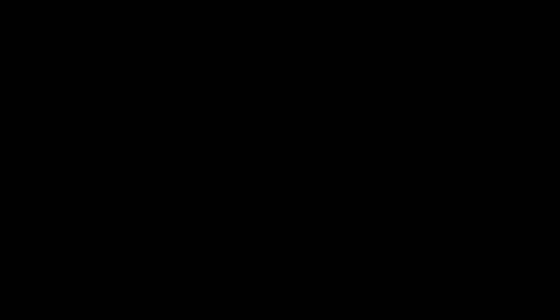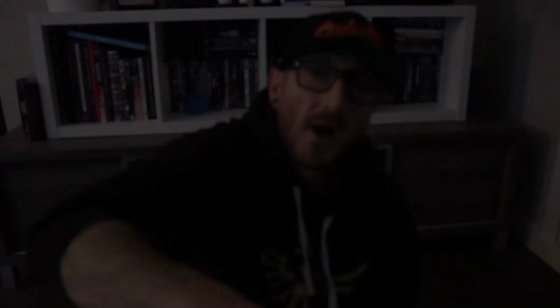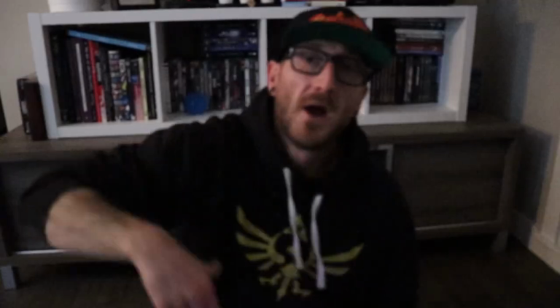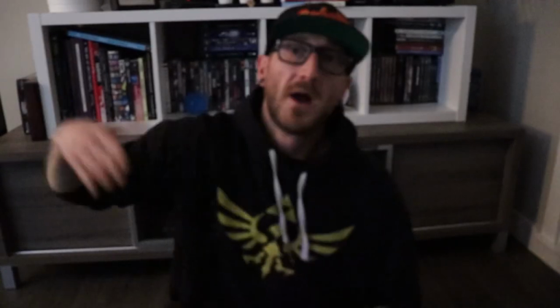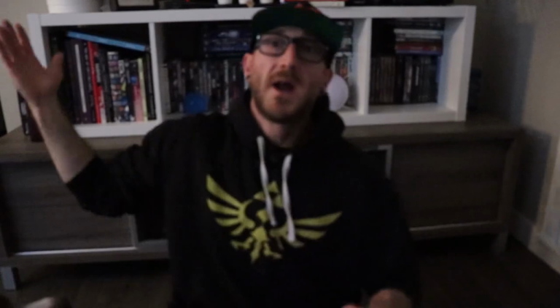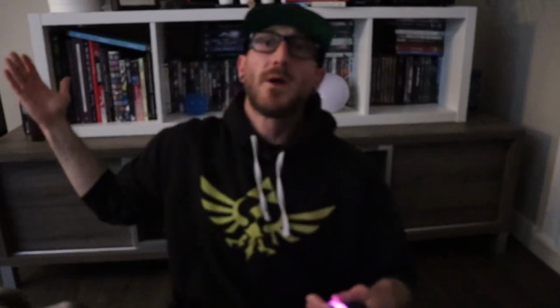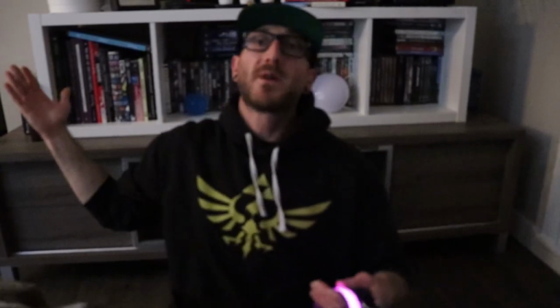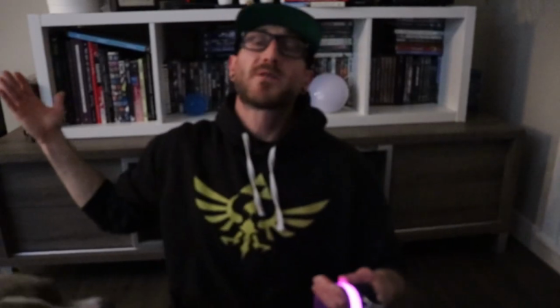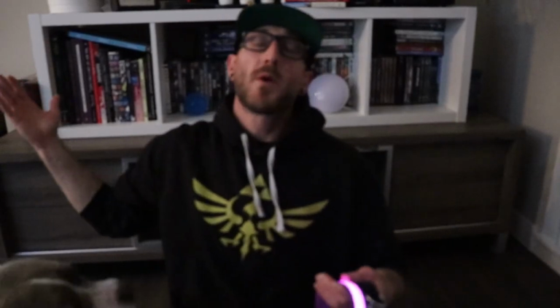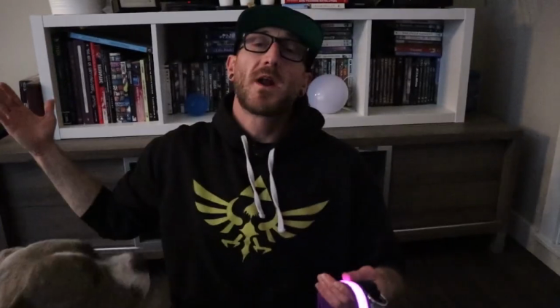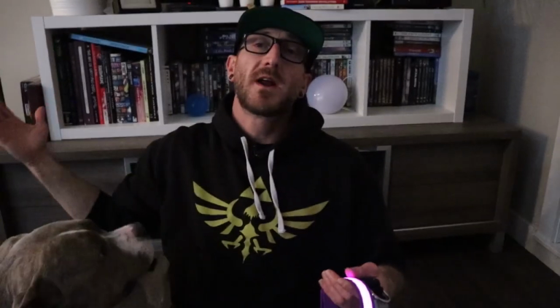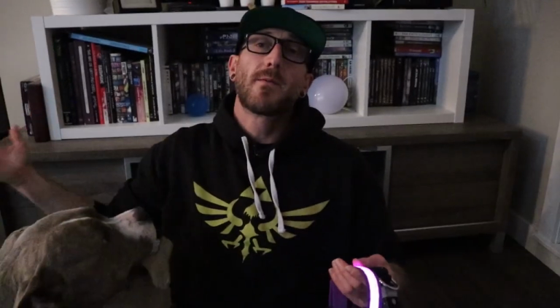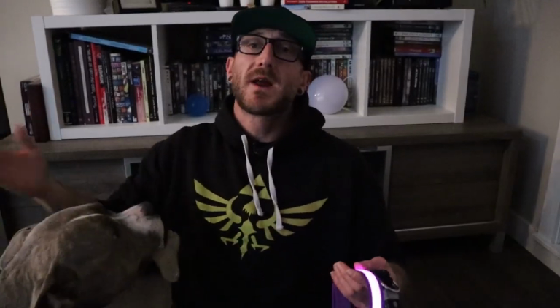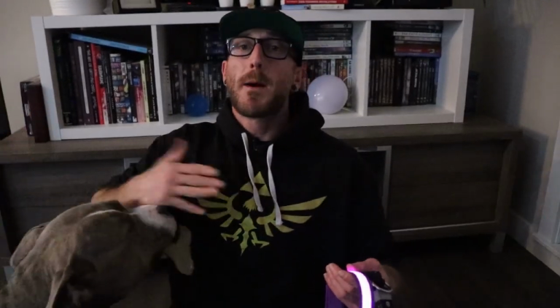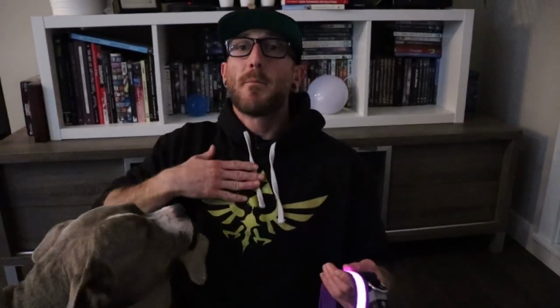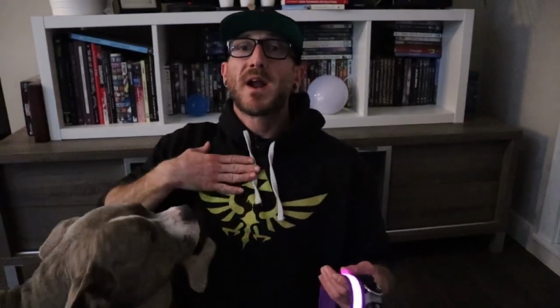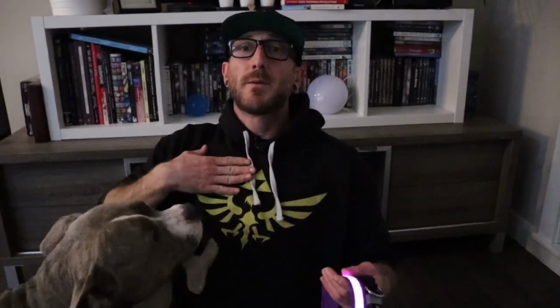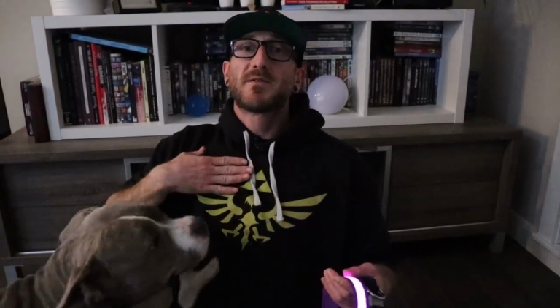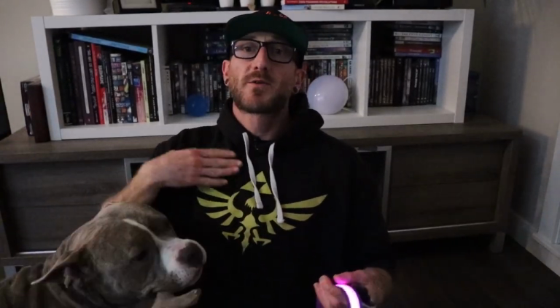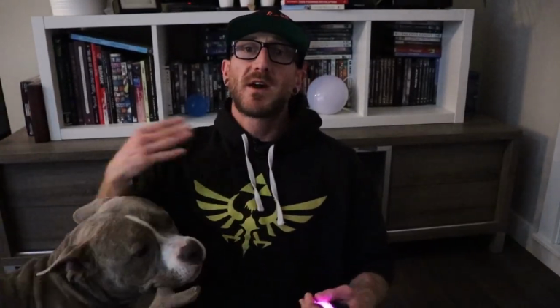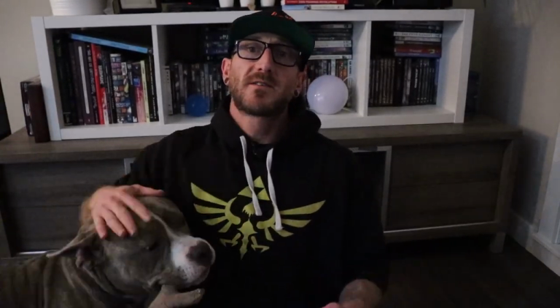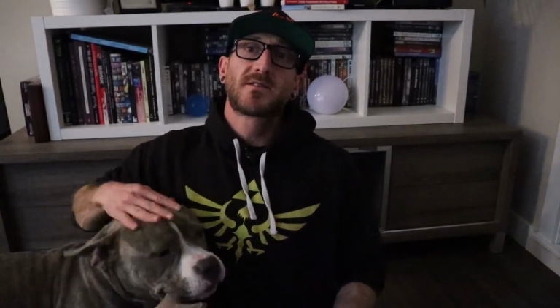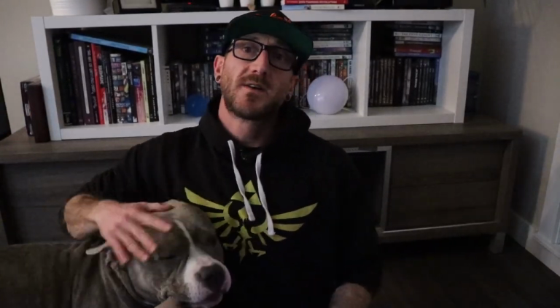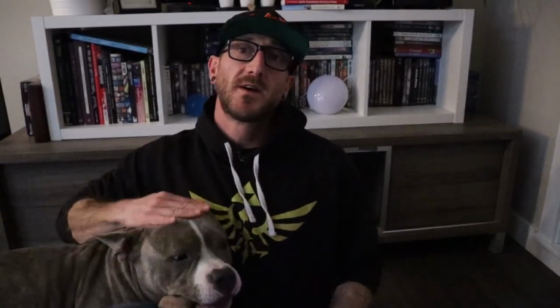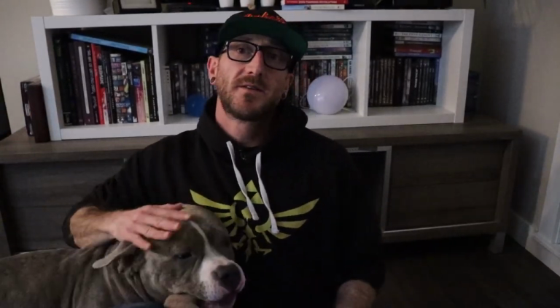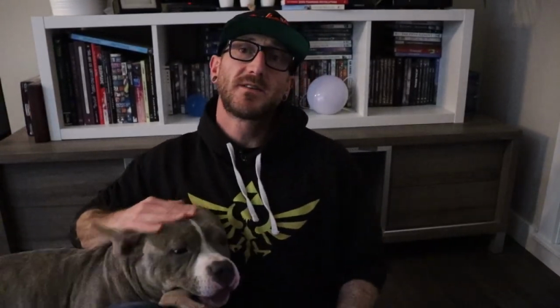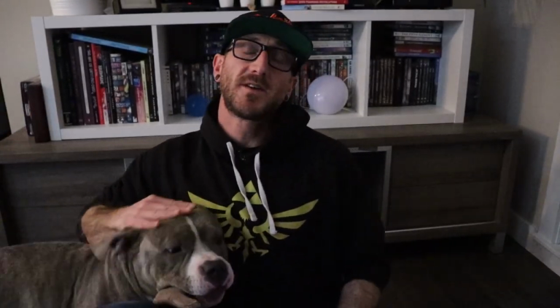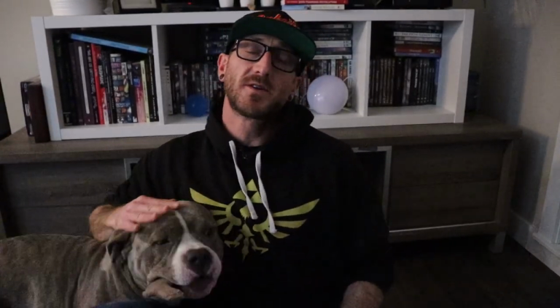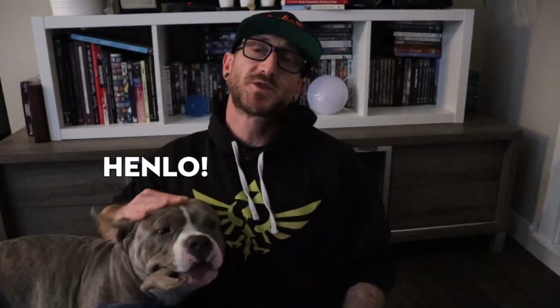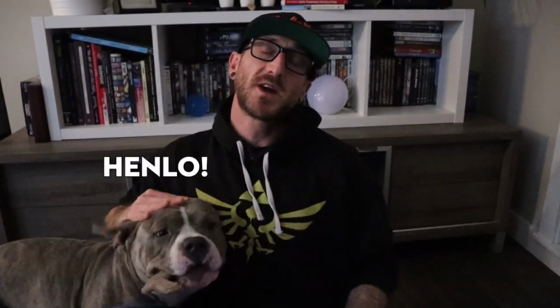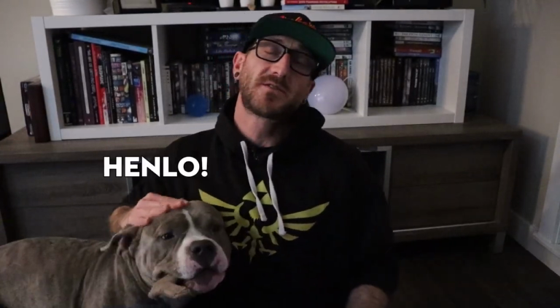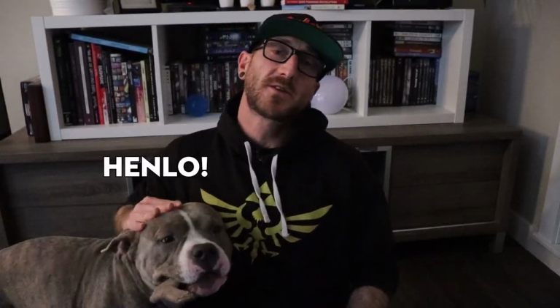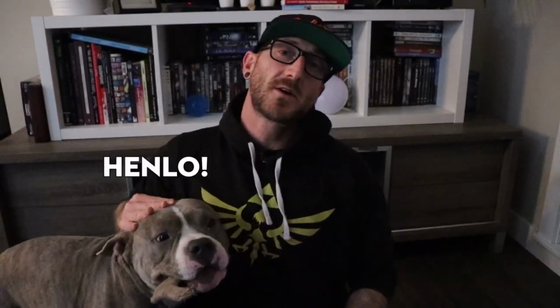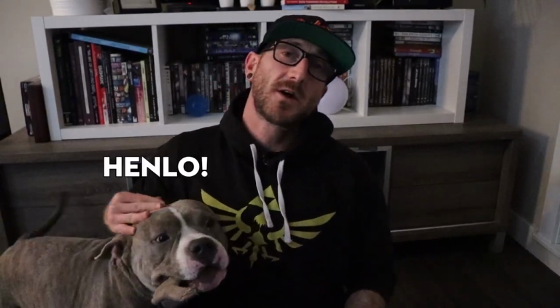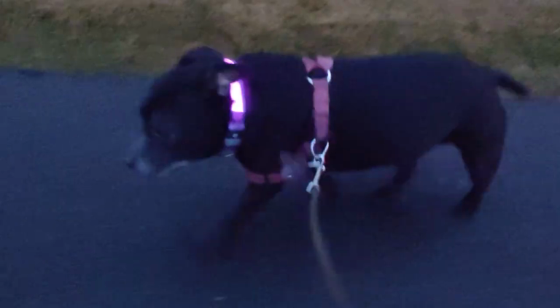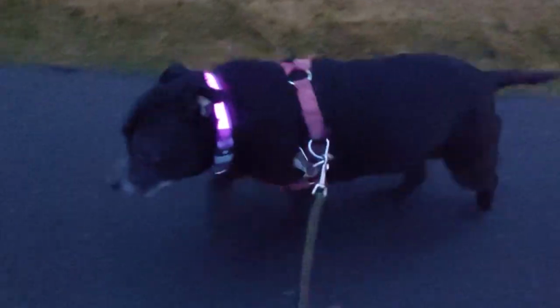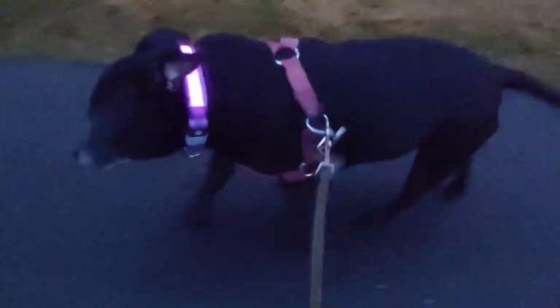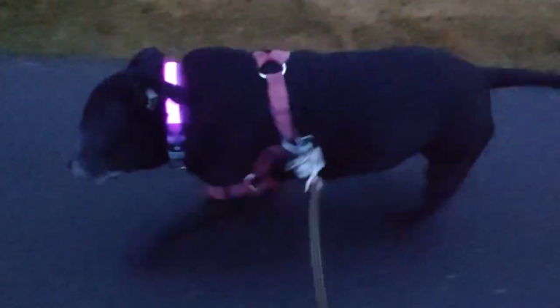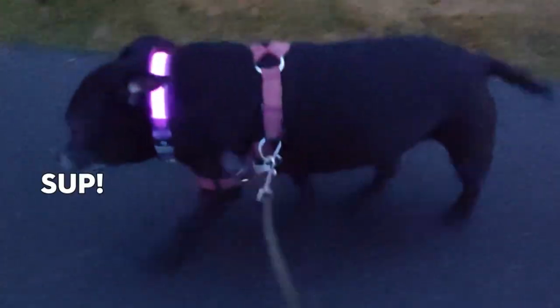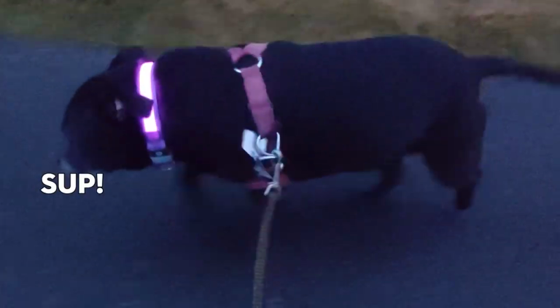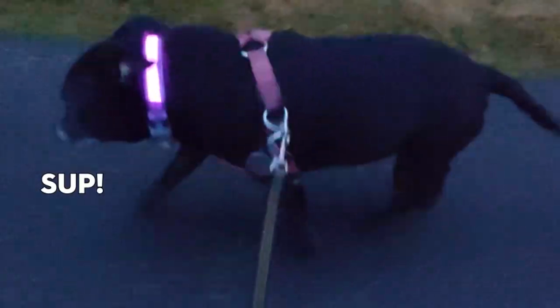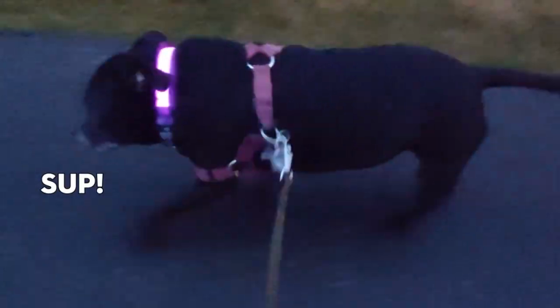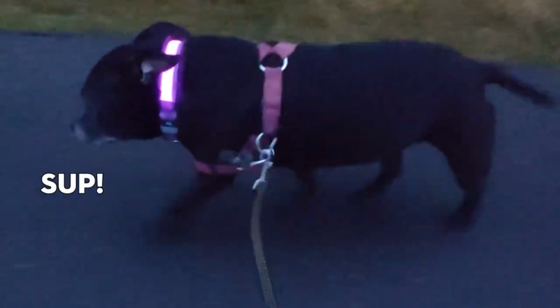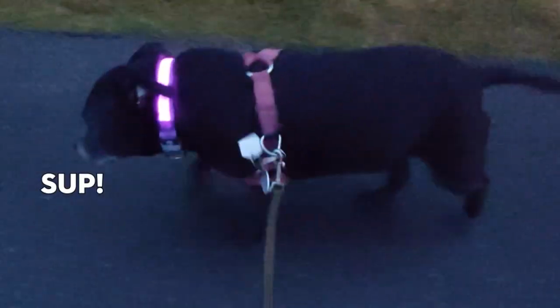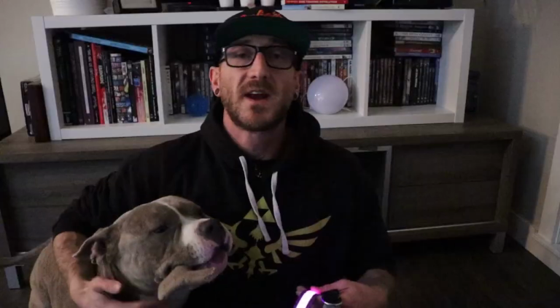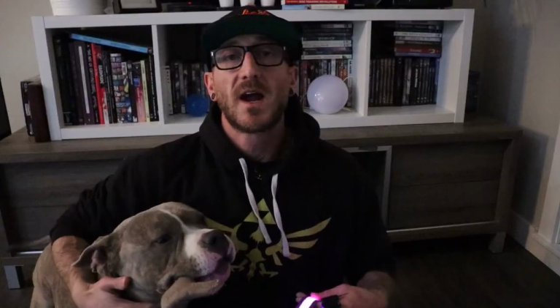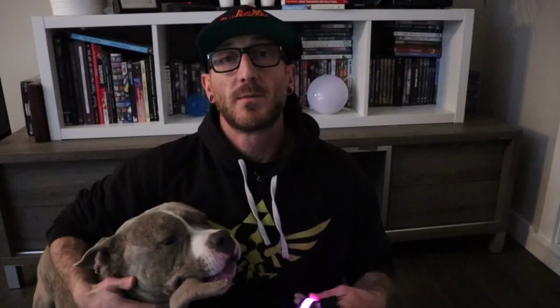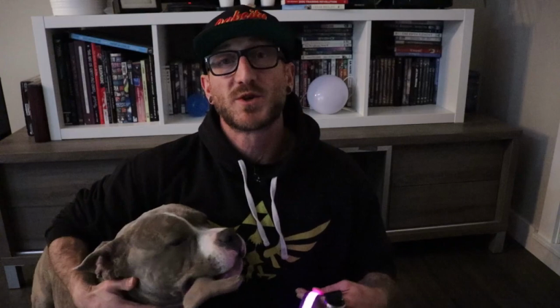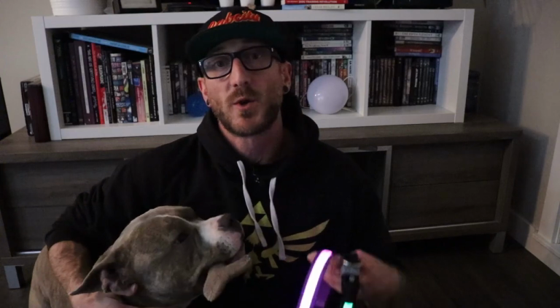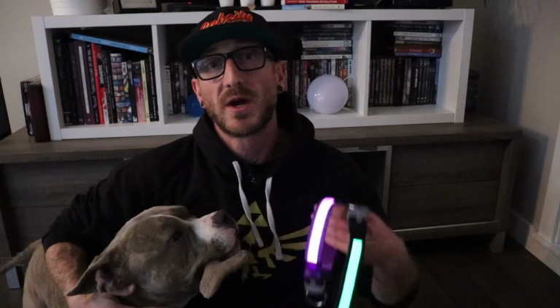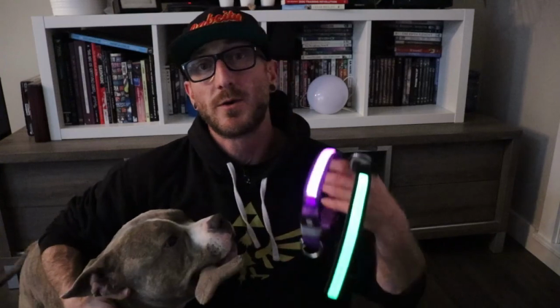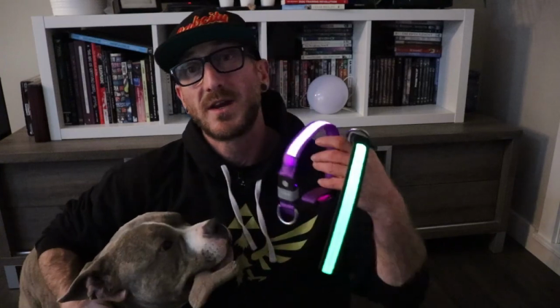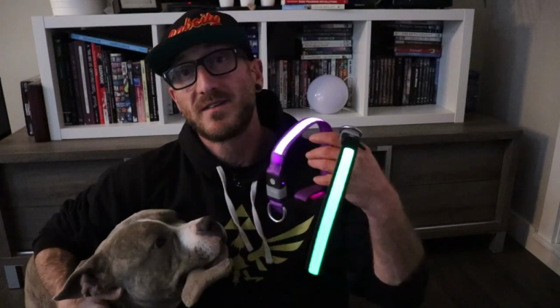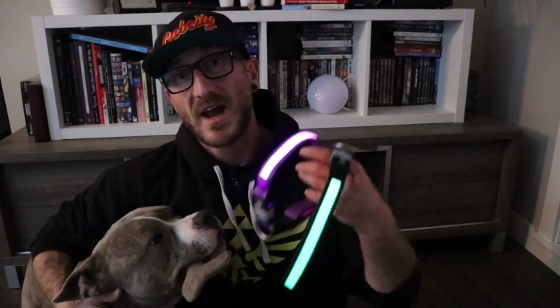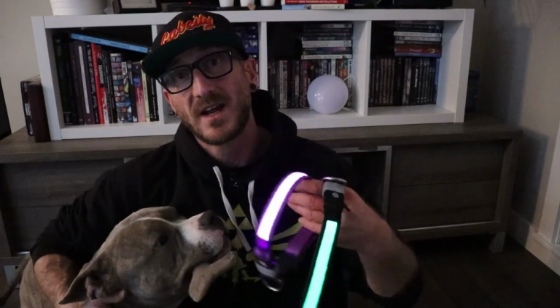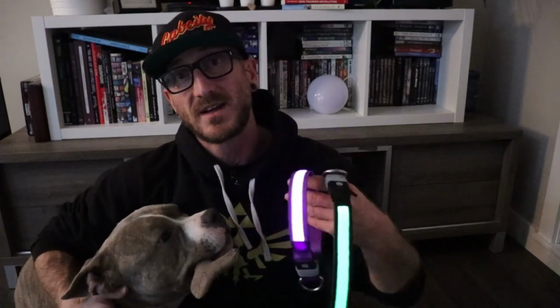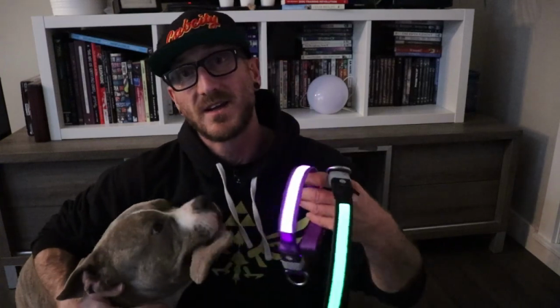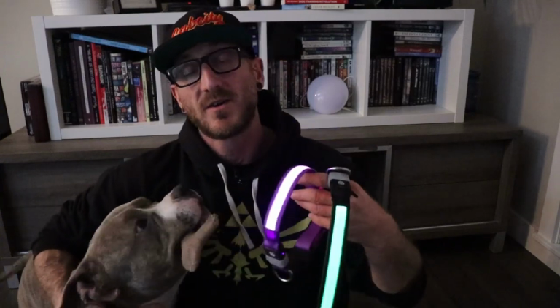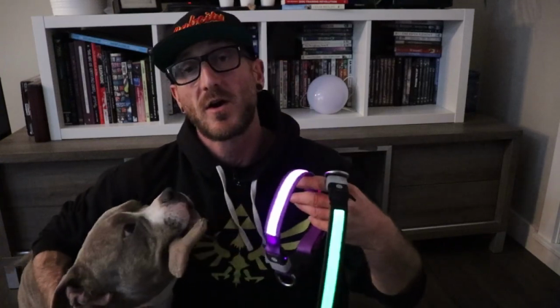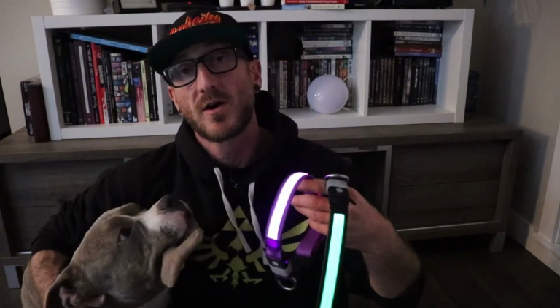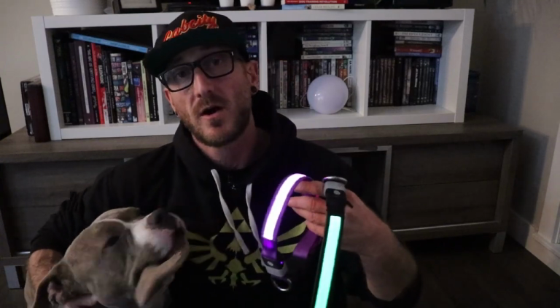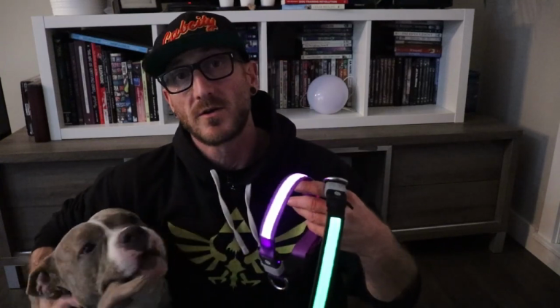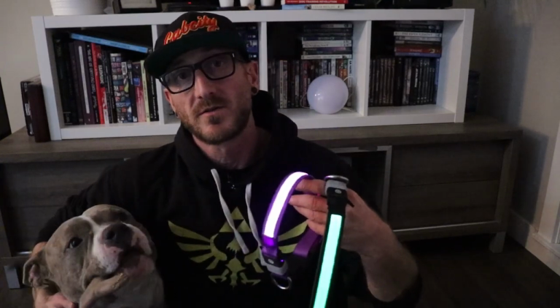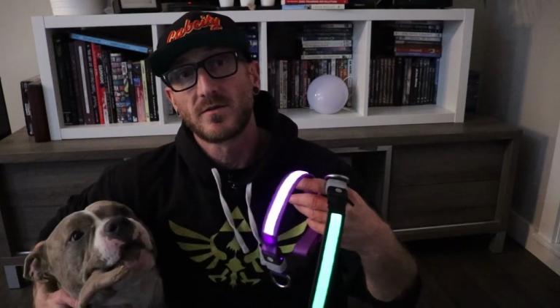Hey, what's going on everybody? My name is Chris. This here is Chester. This is Ruby. Today I'm gonna be showing you these LED dog collars.